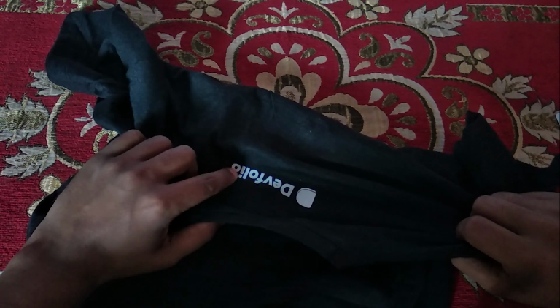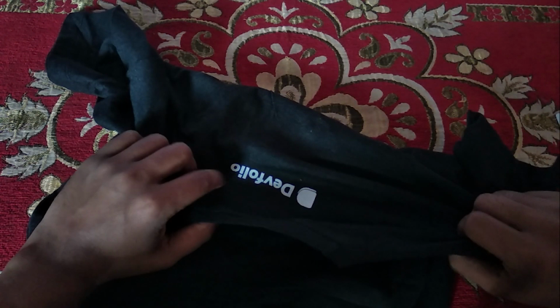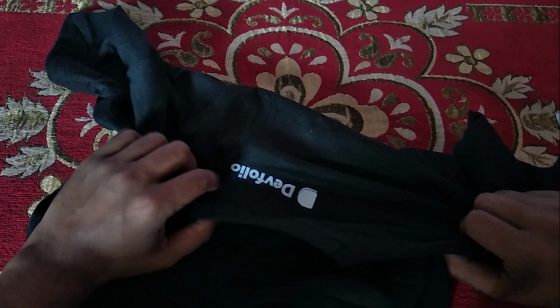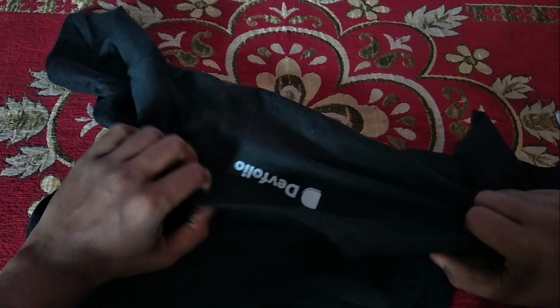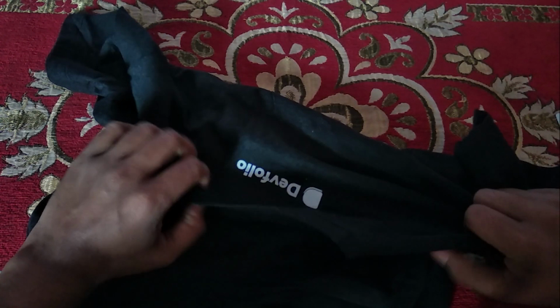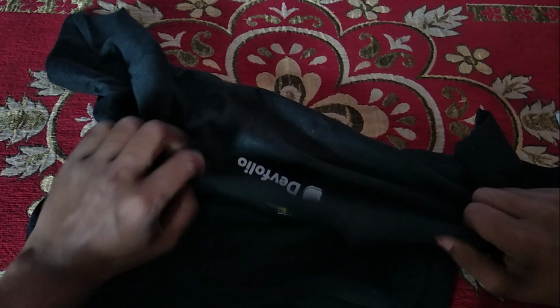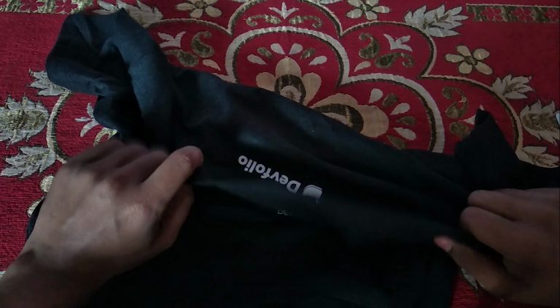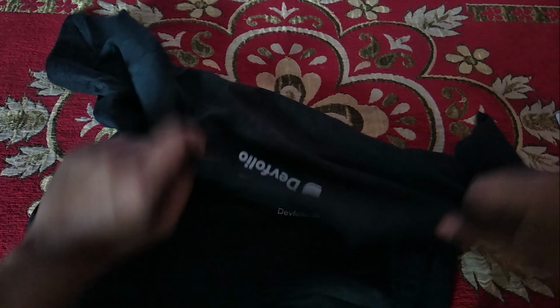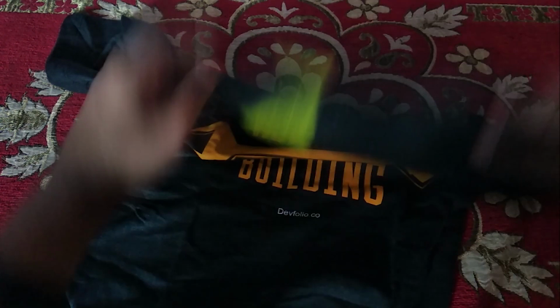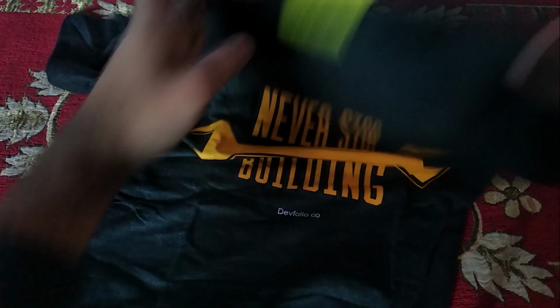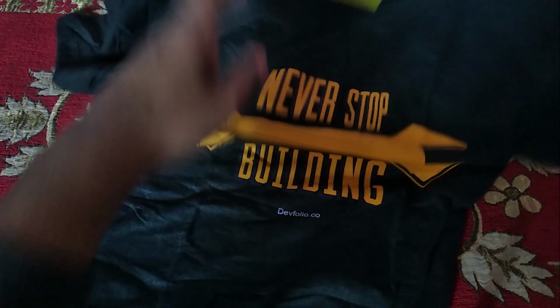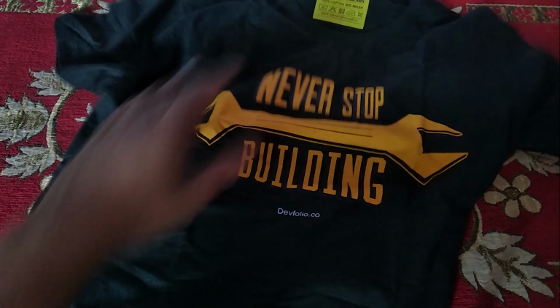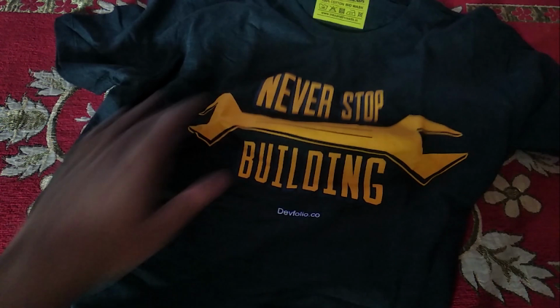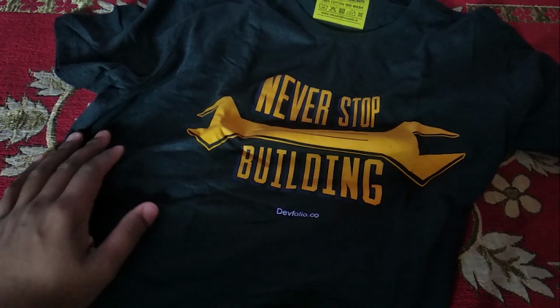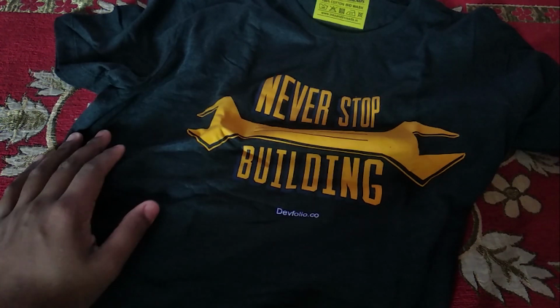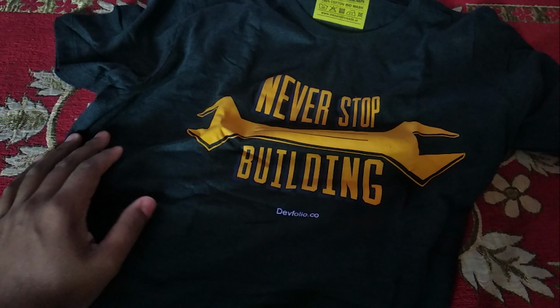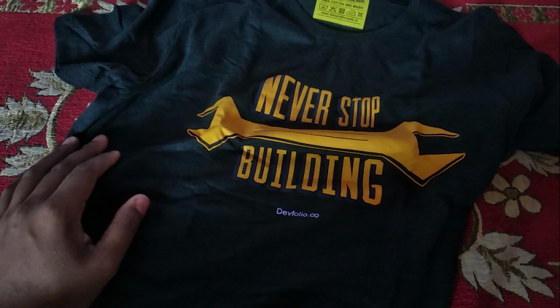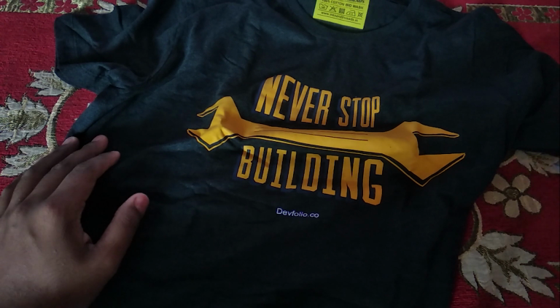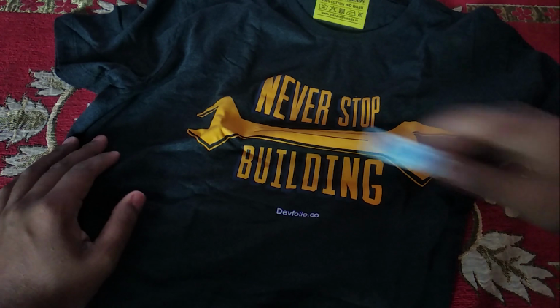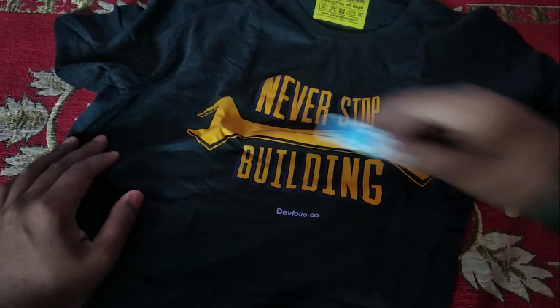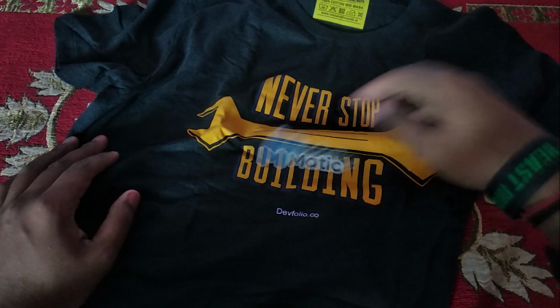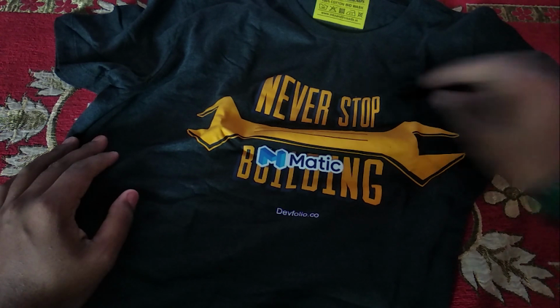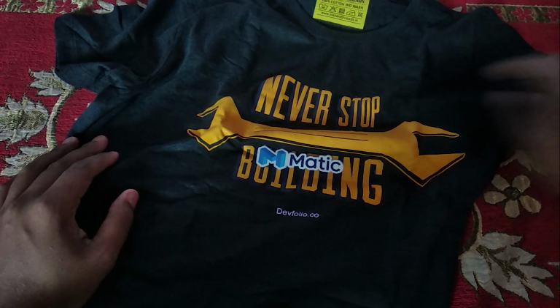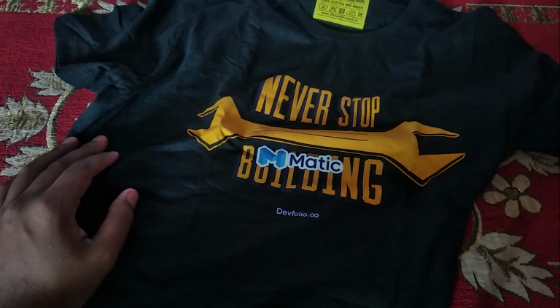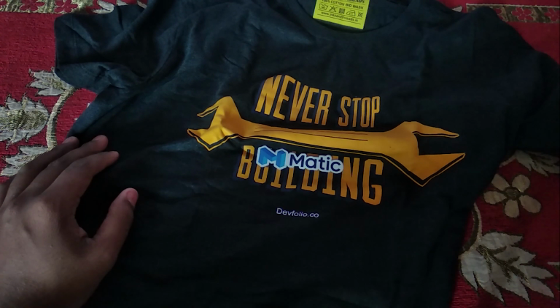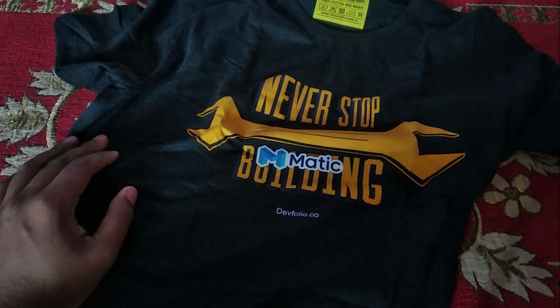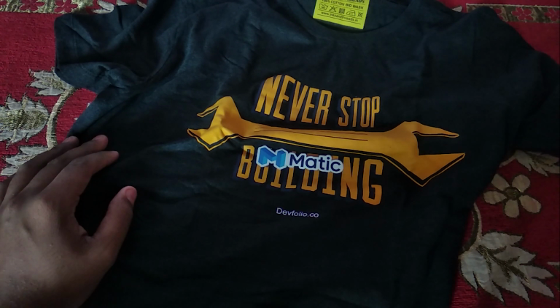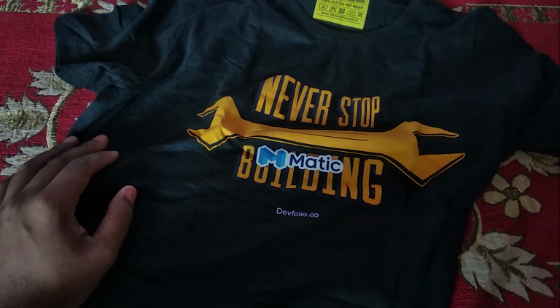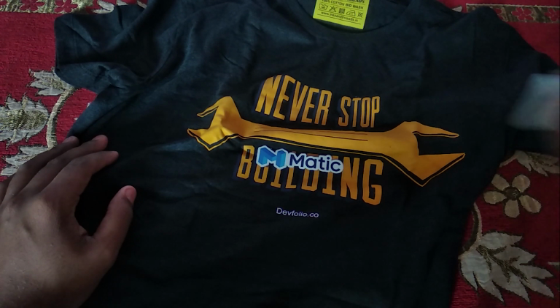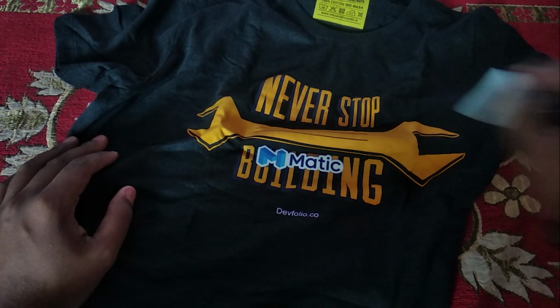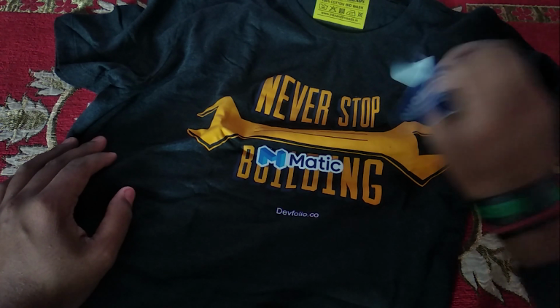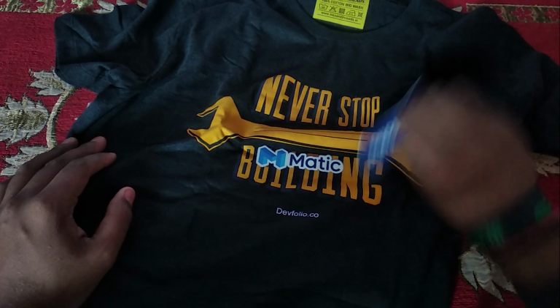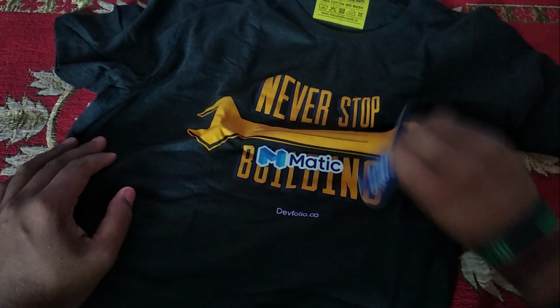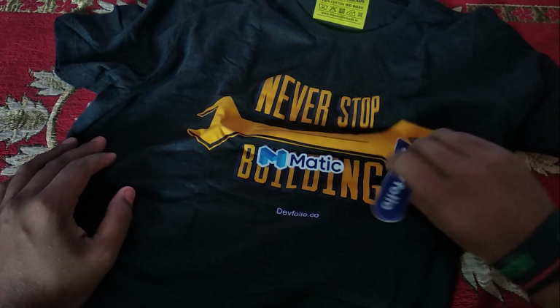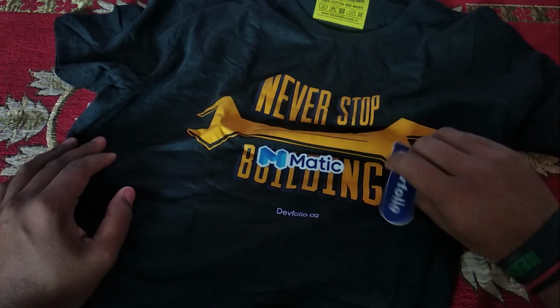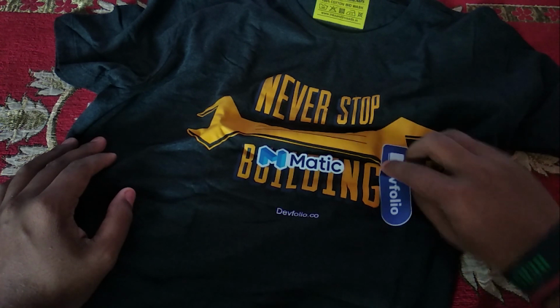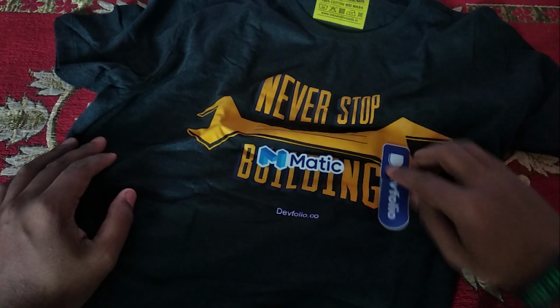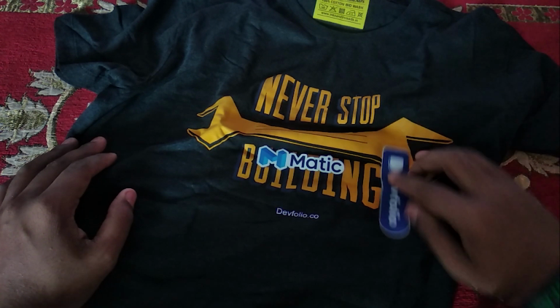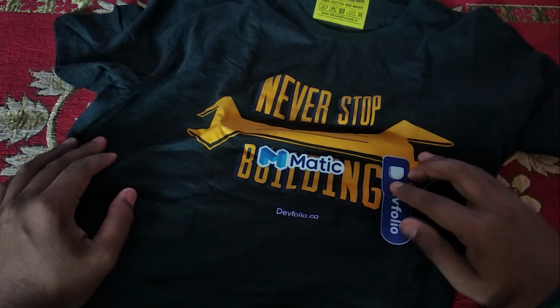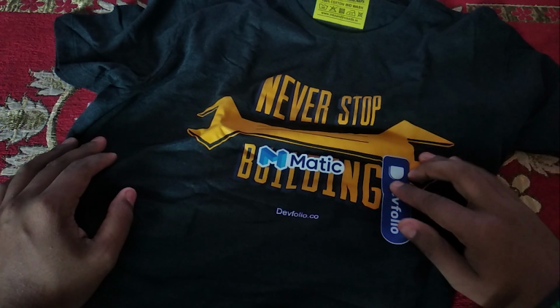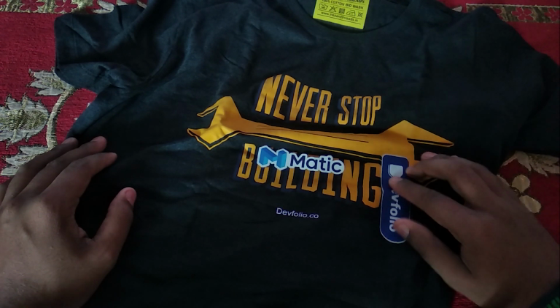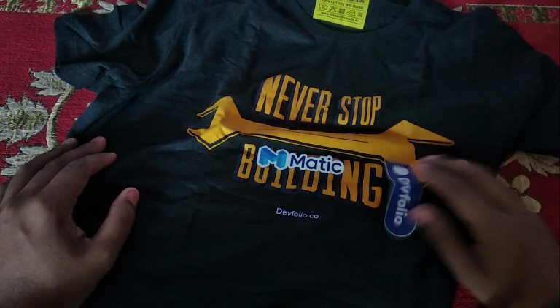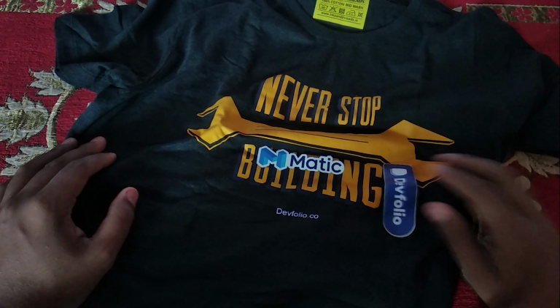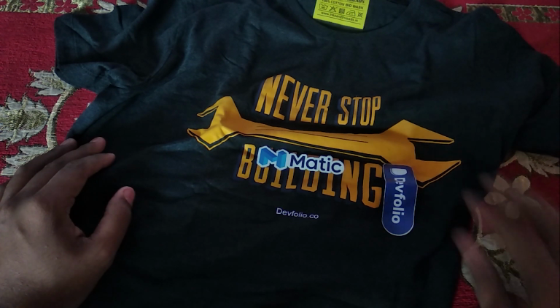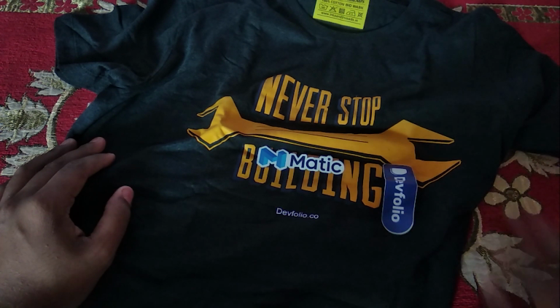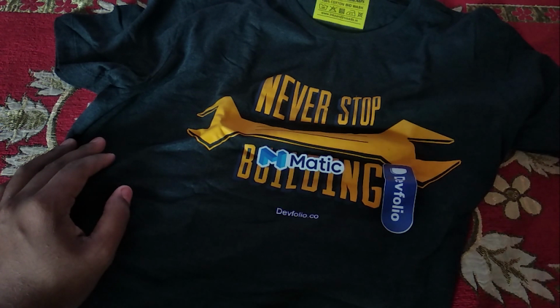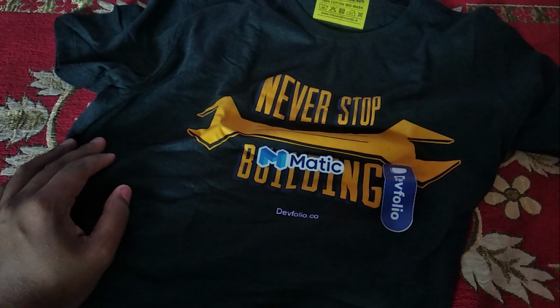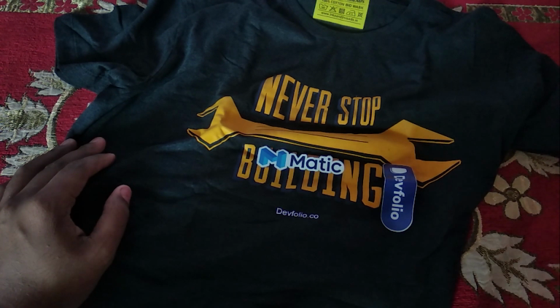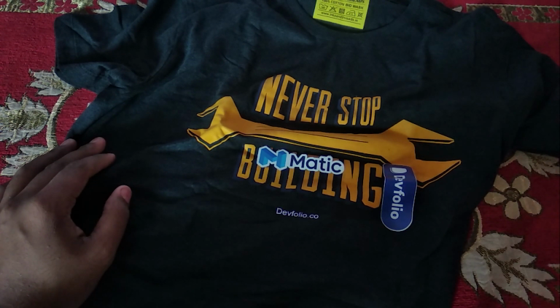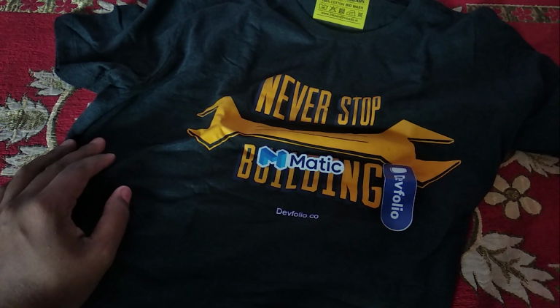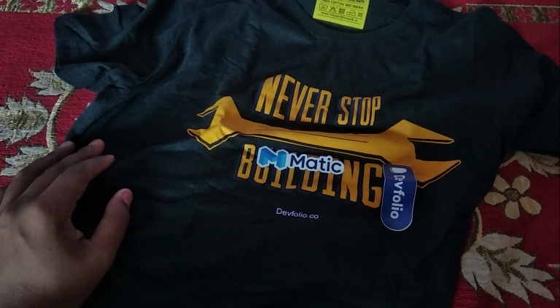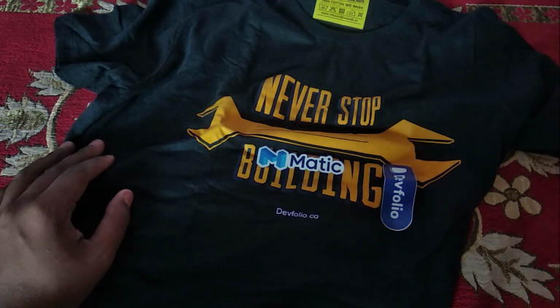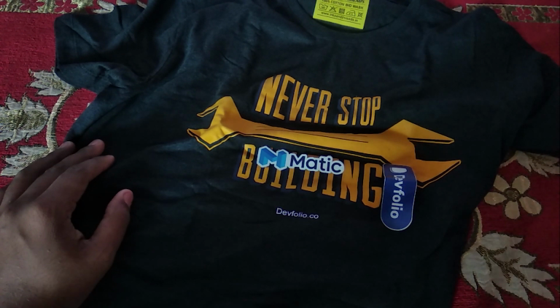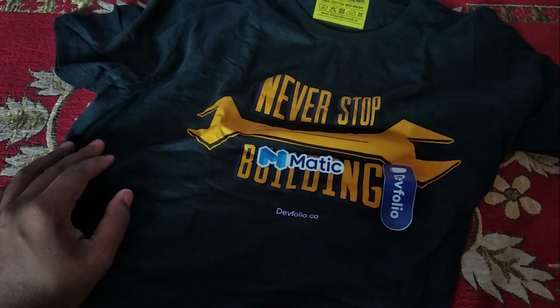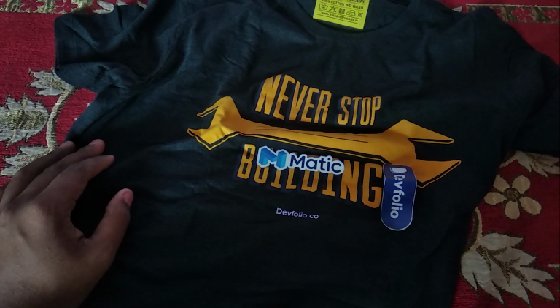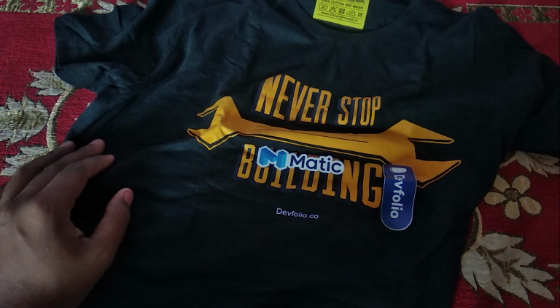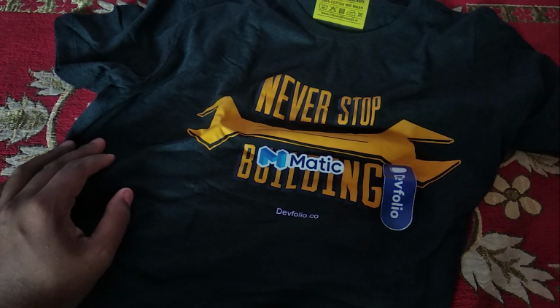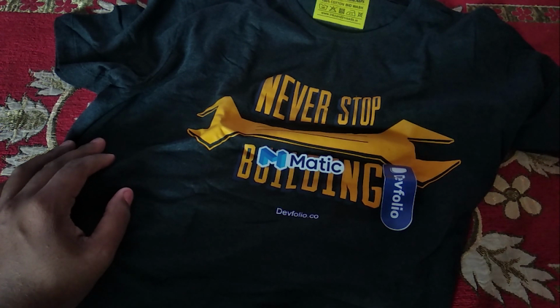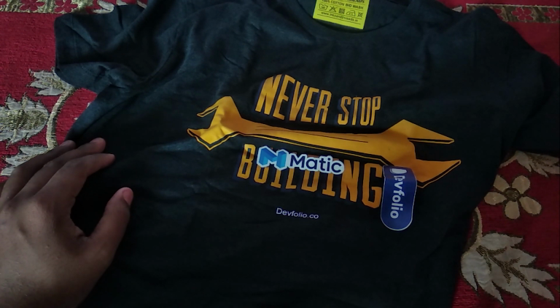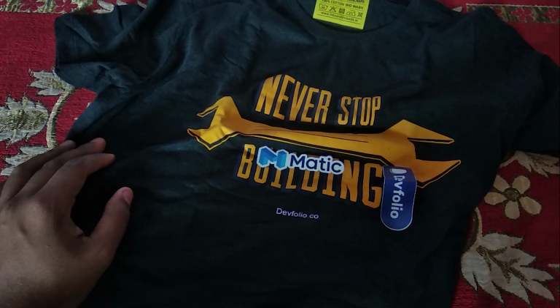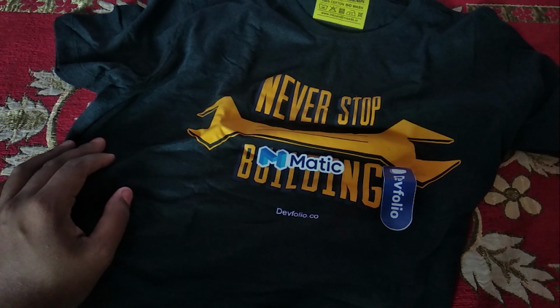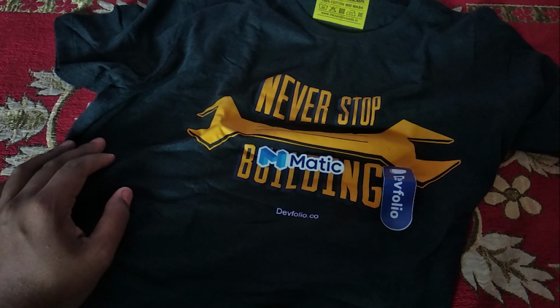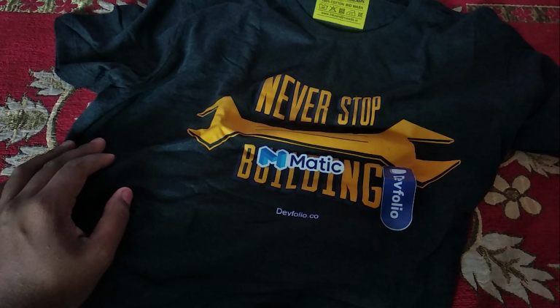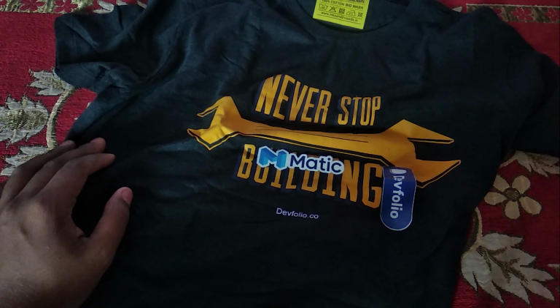On the back side it also mentions Dayfolio. So these are the things which were inside this package. That is it for this video.